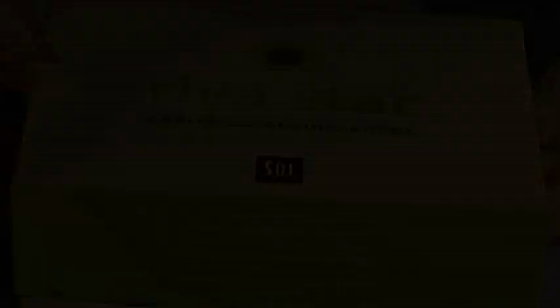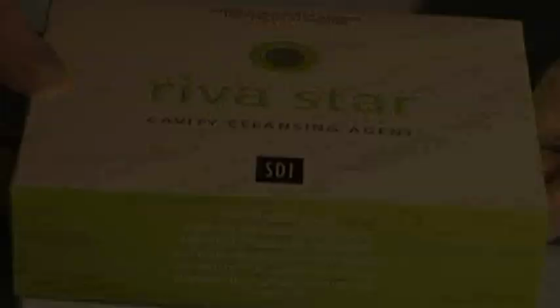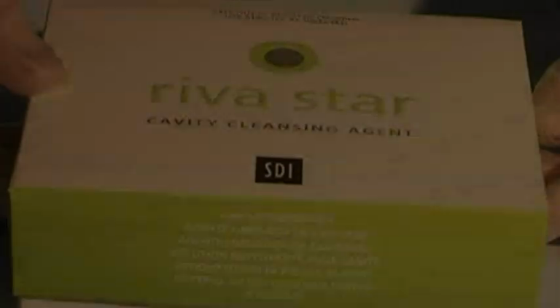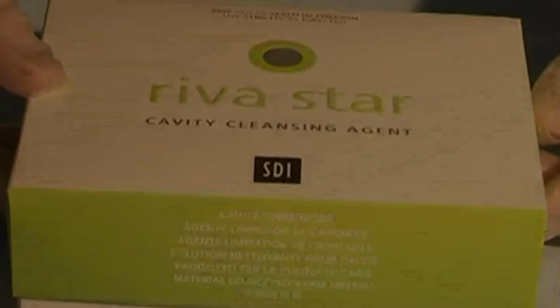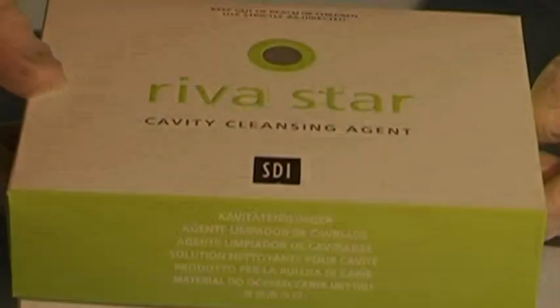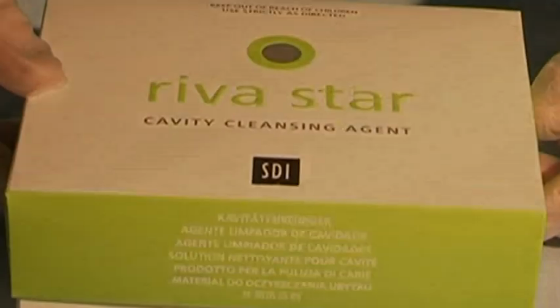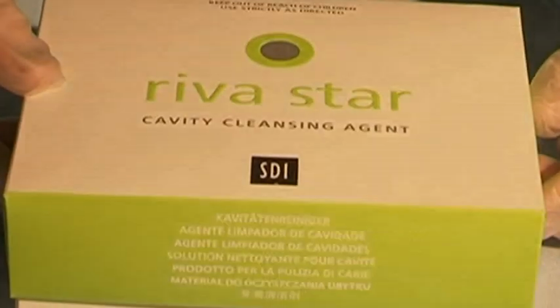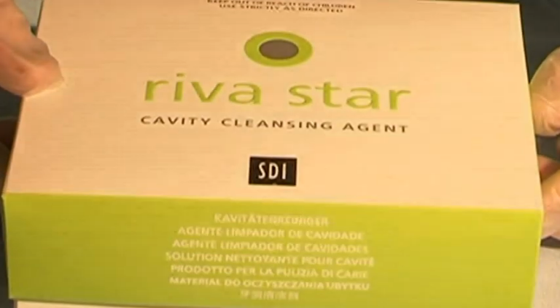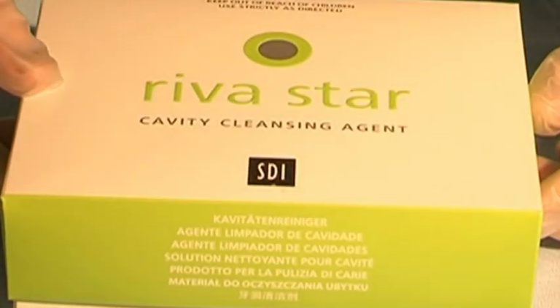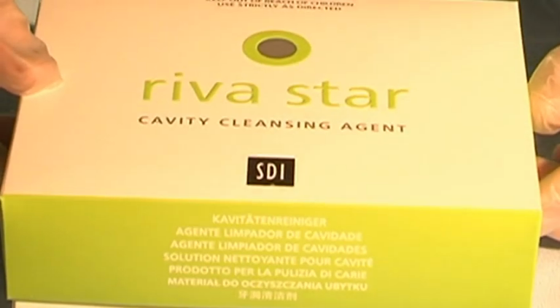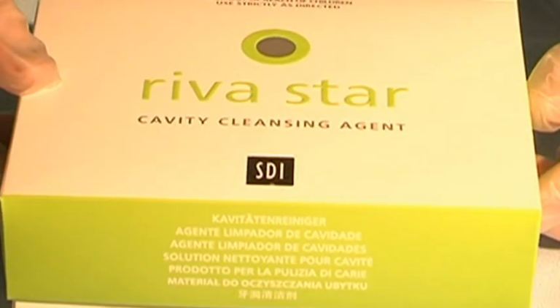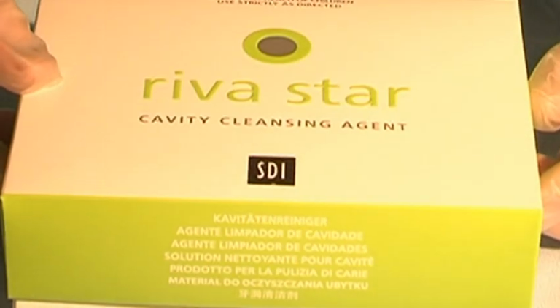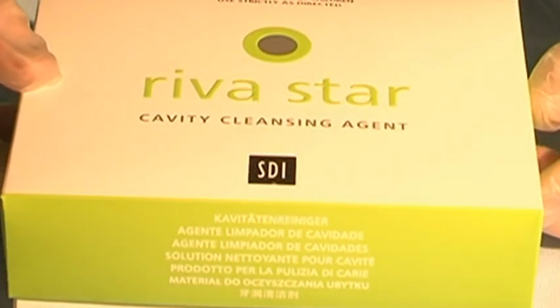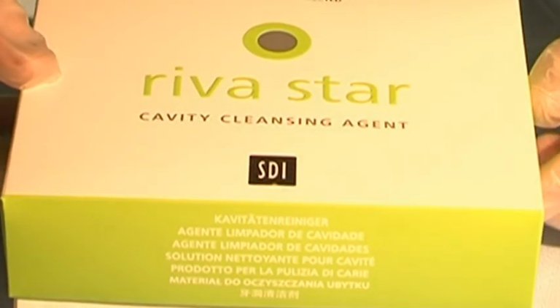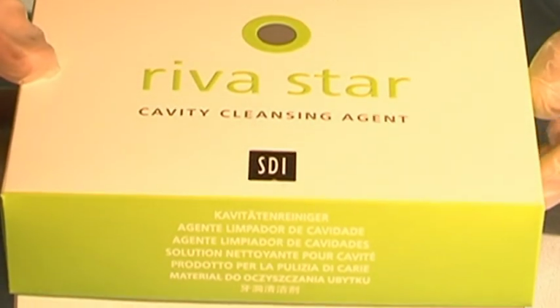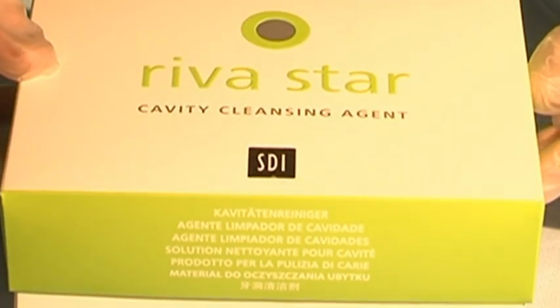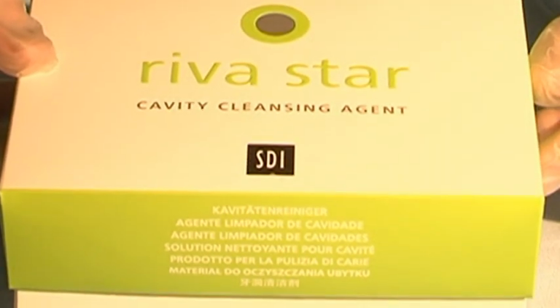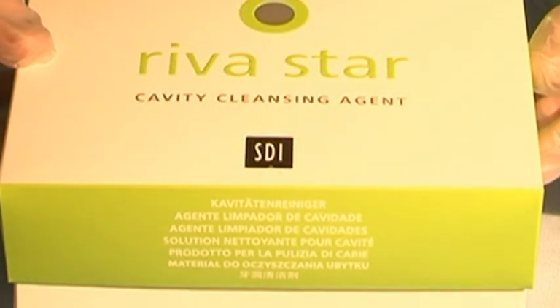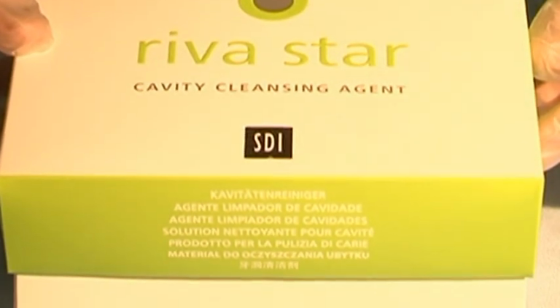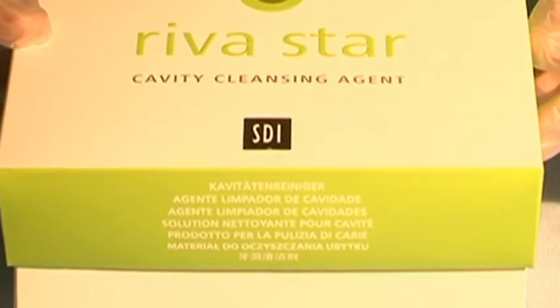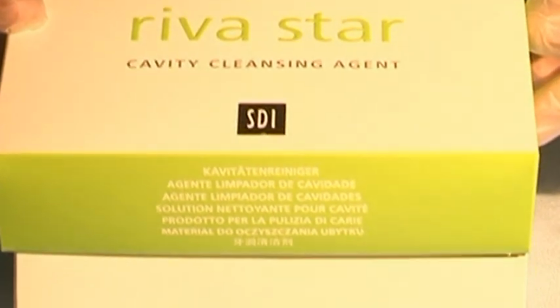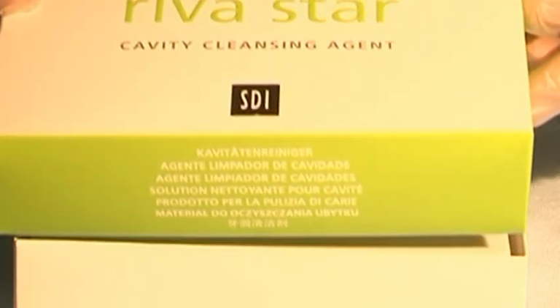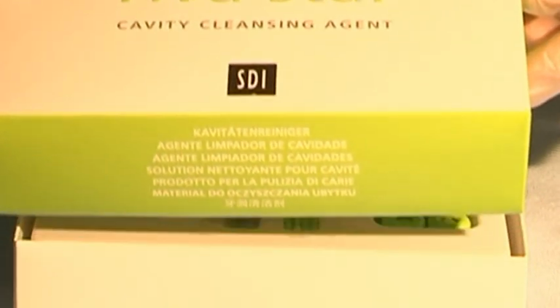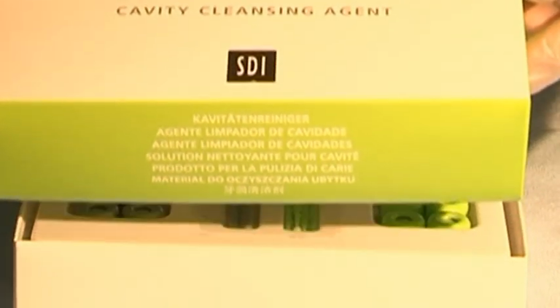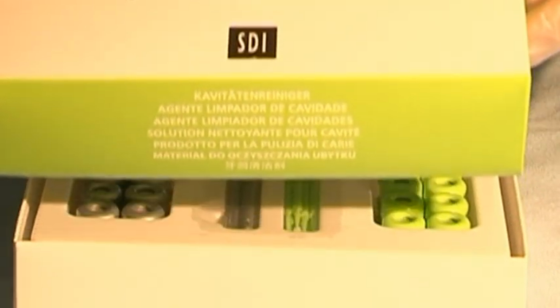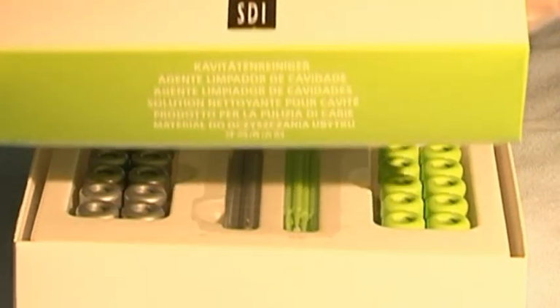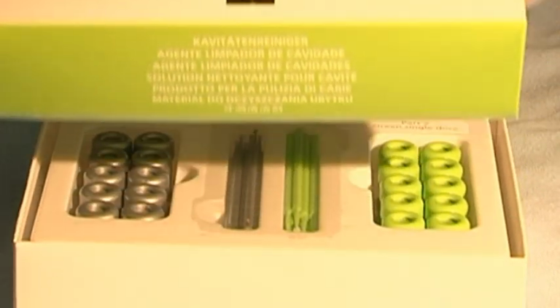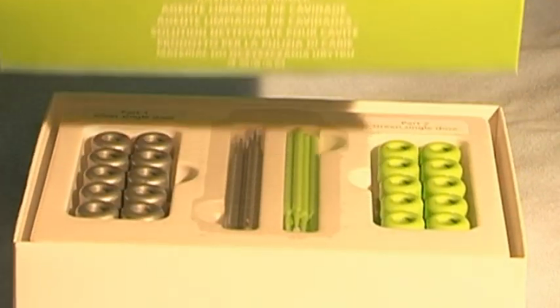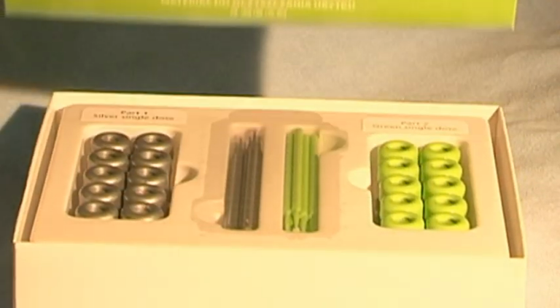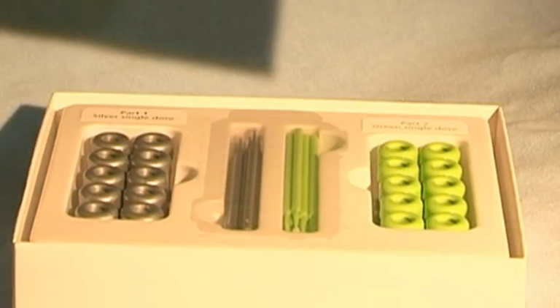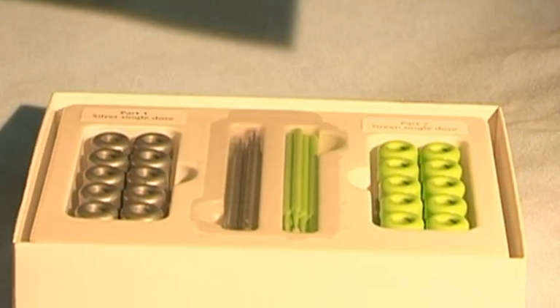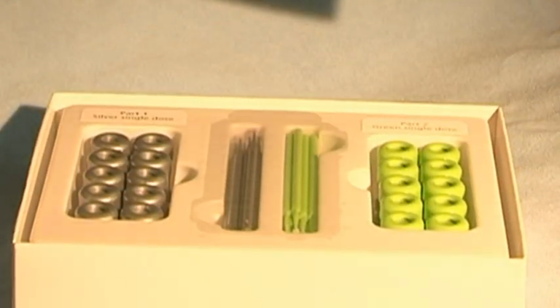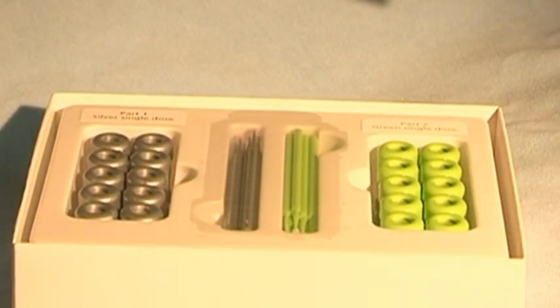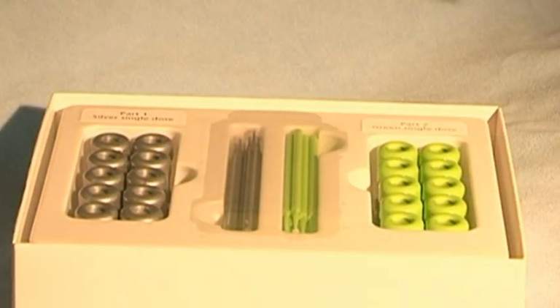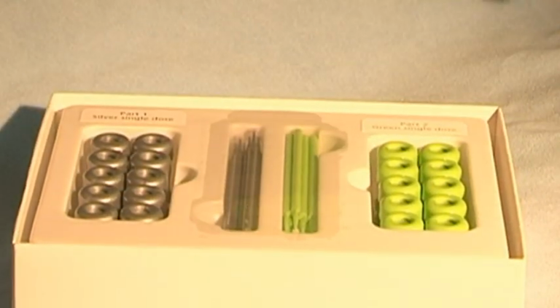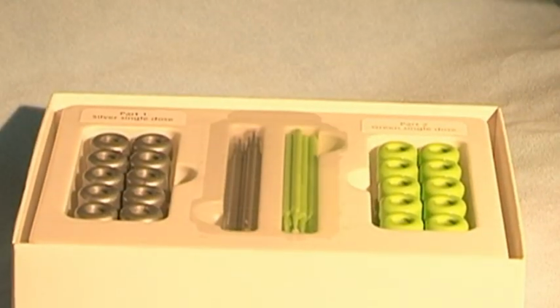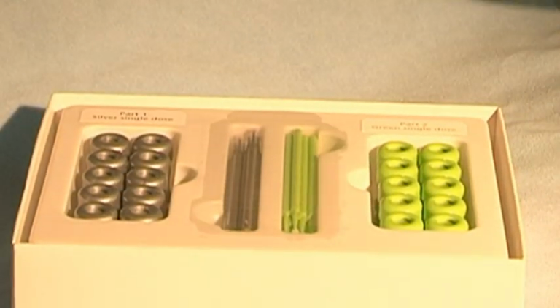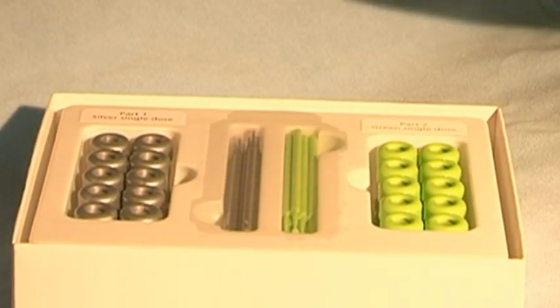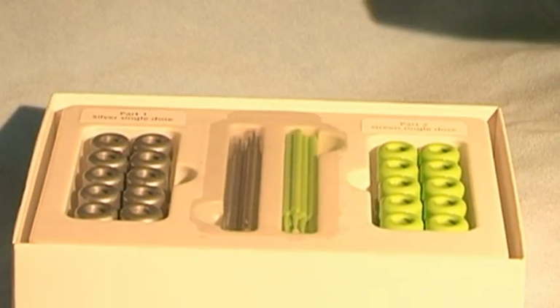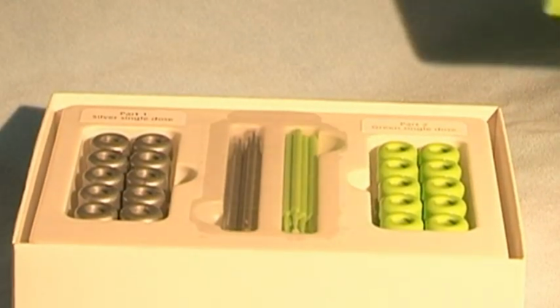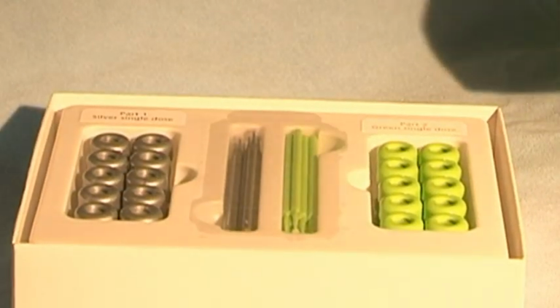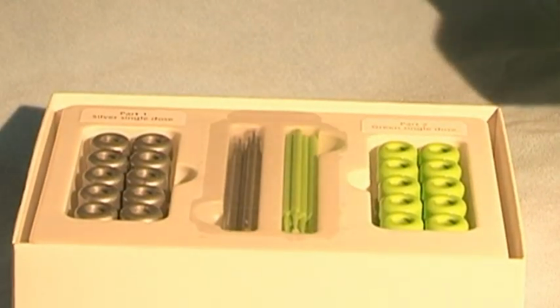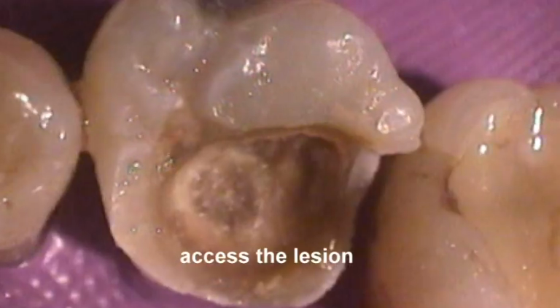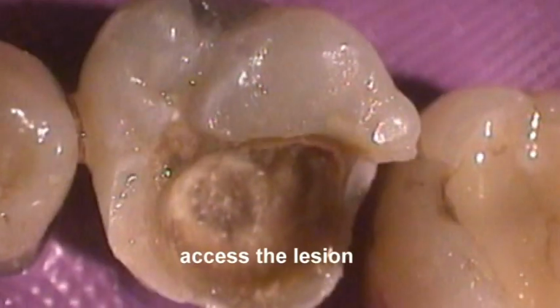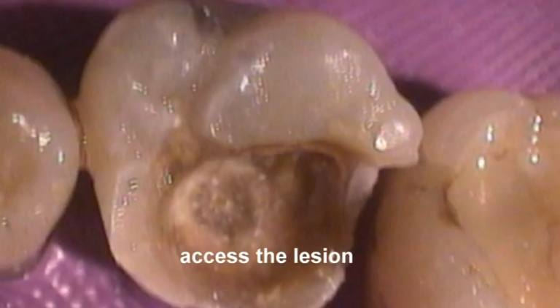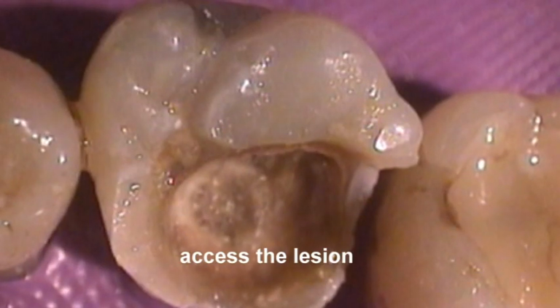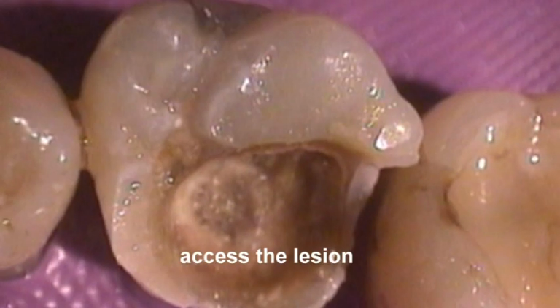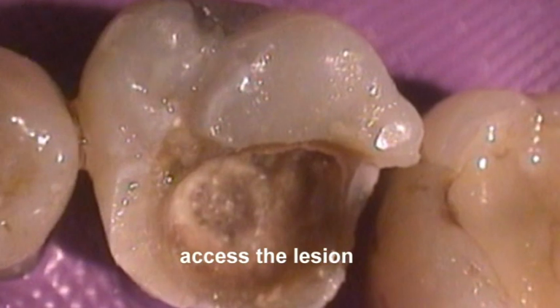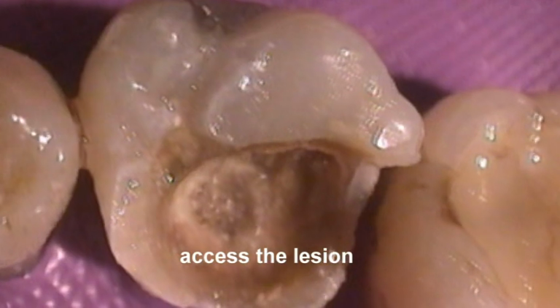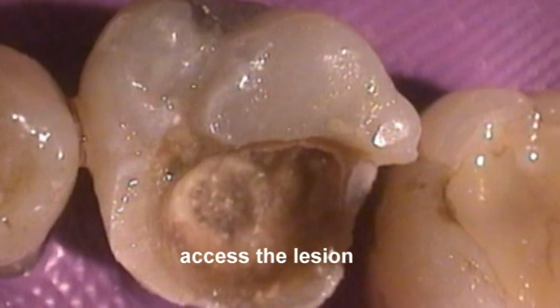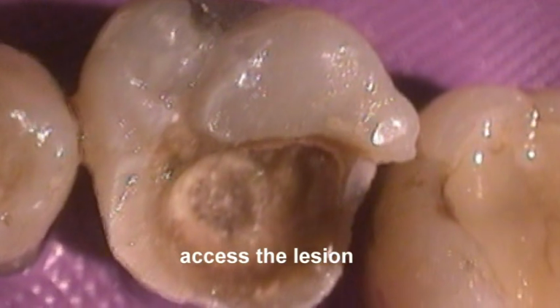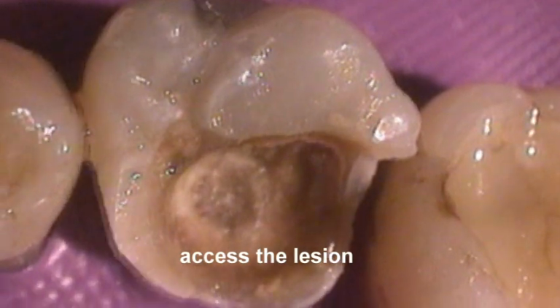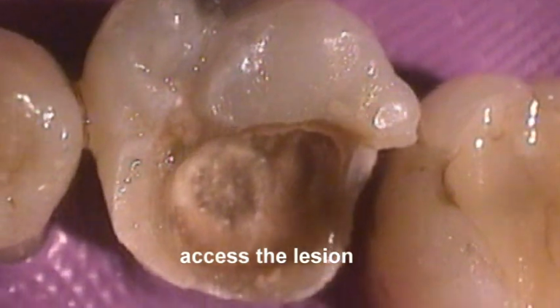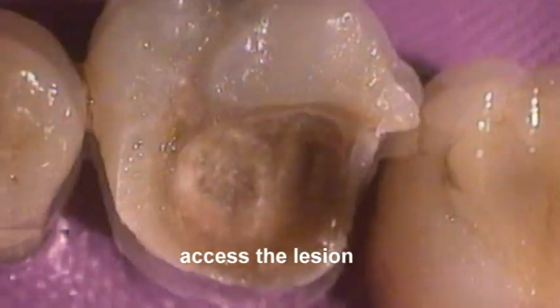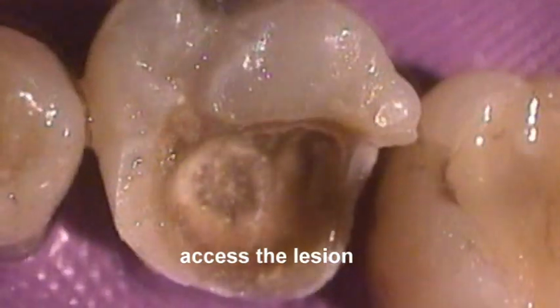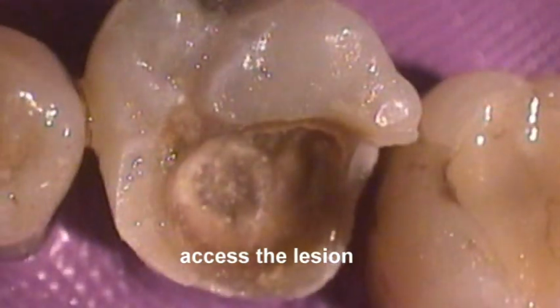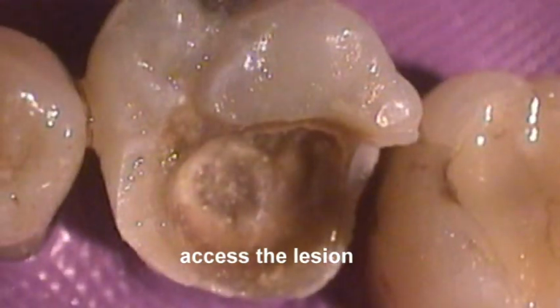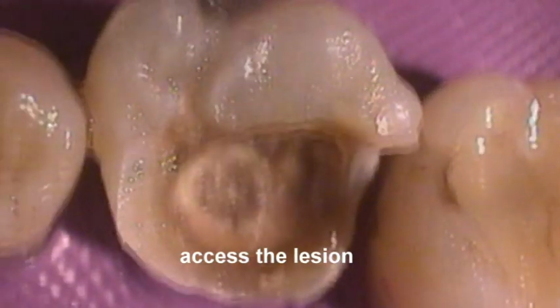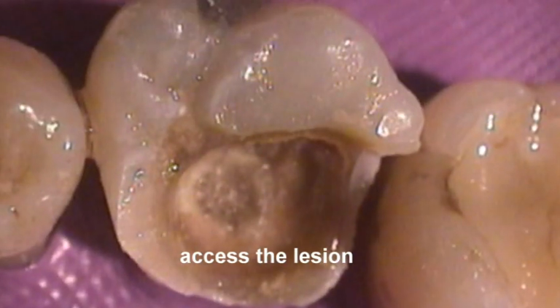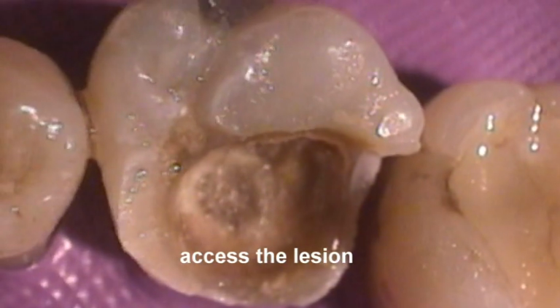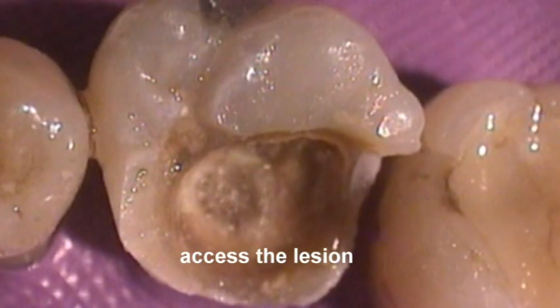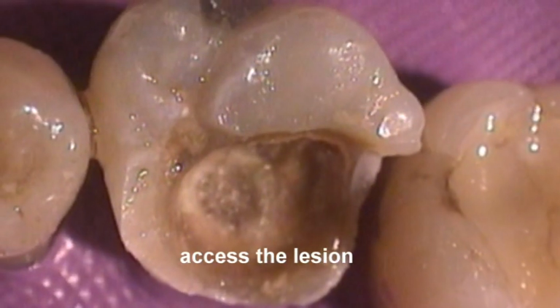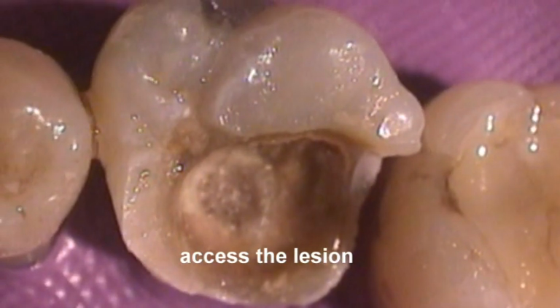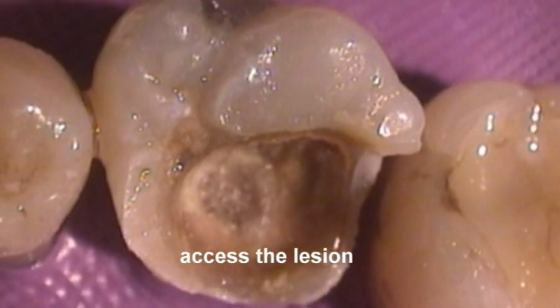Reva Star Silver Fluoride and Potassium Iodide. Open the tooth to gain access to the caries.